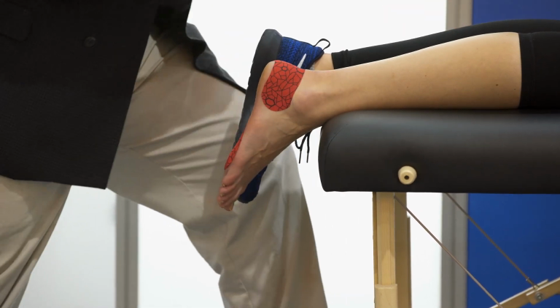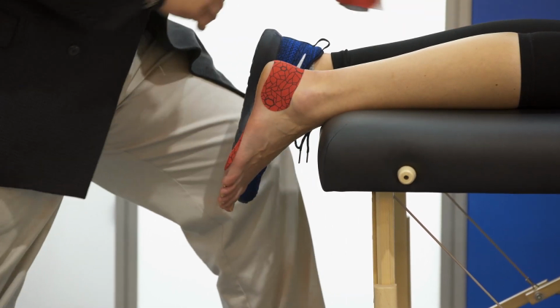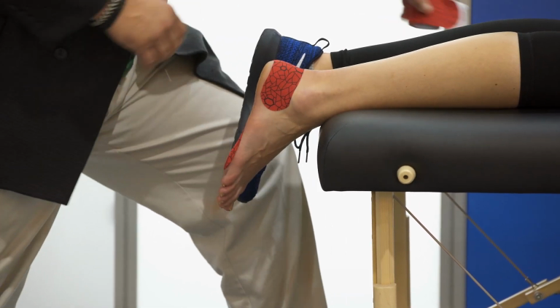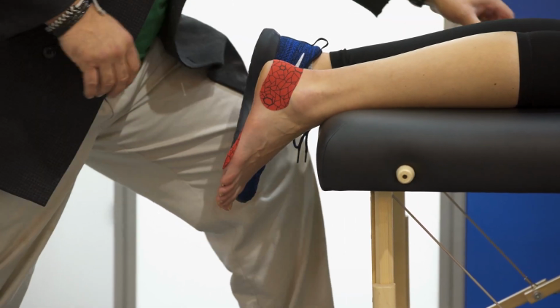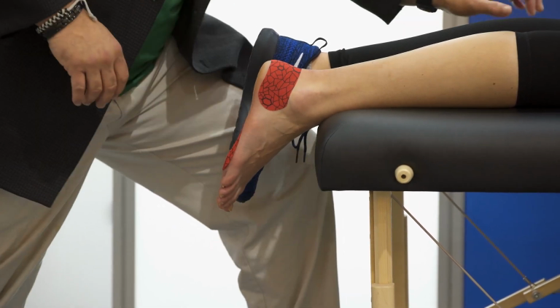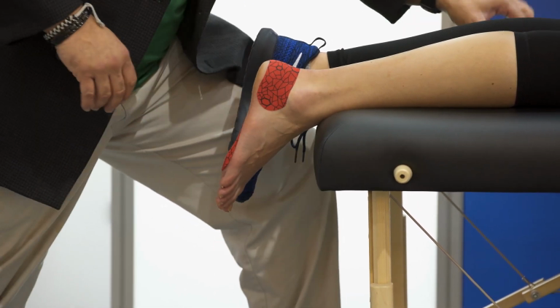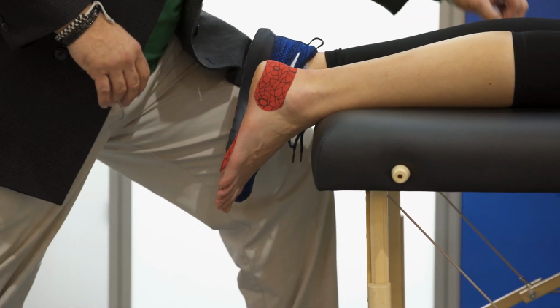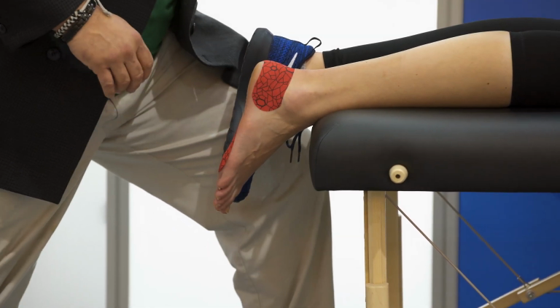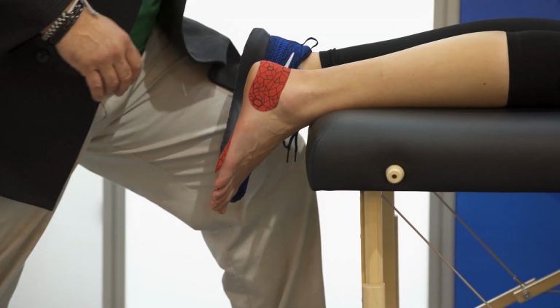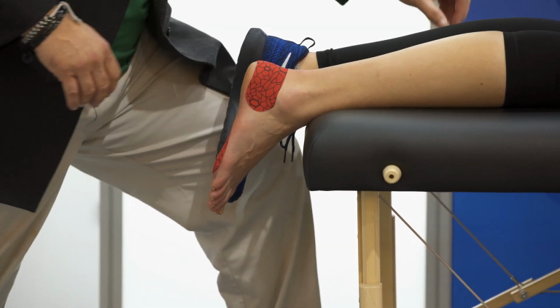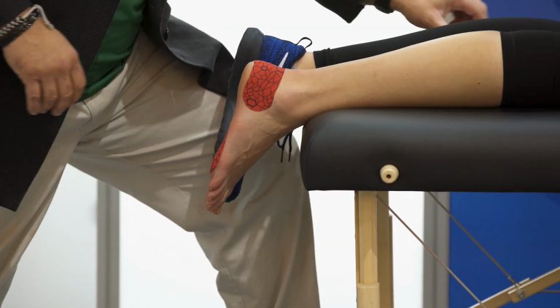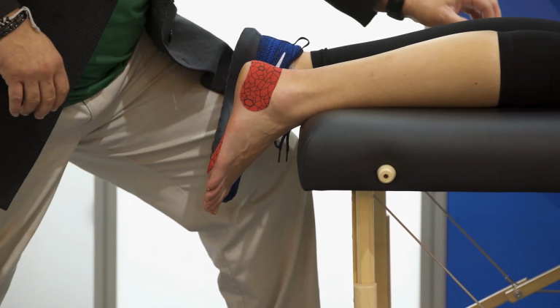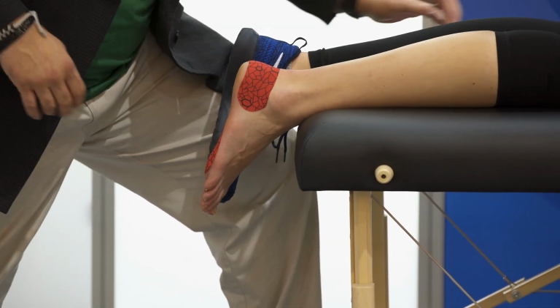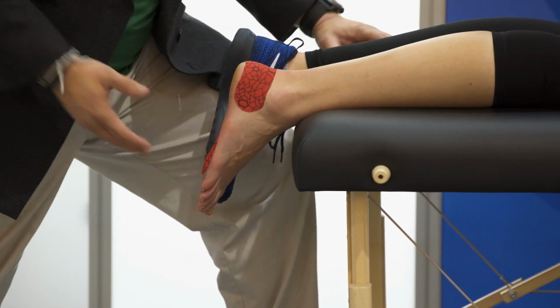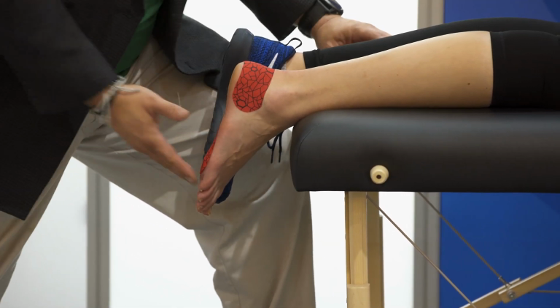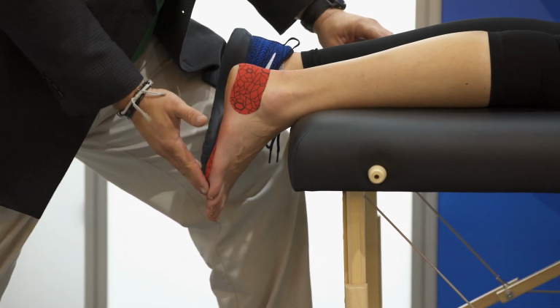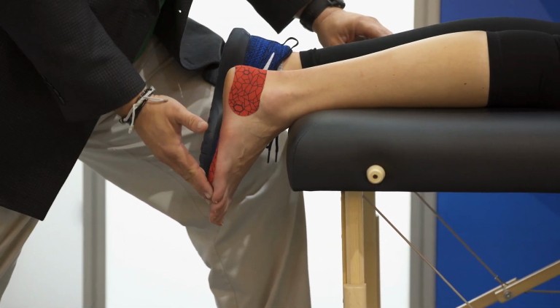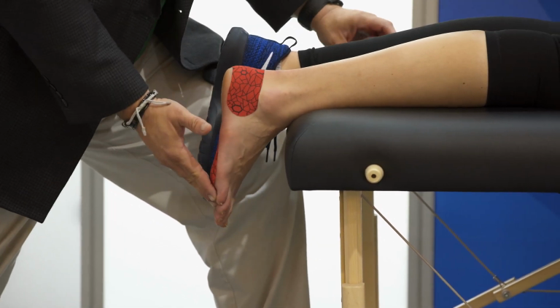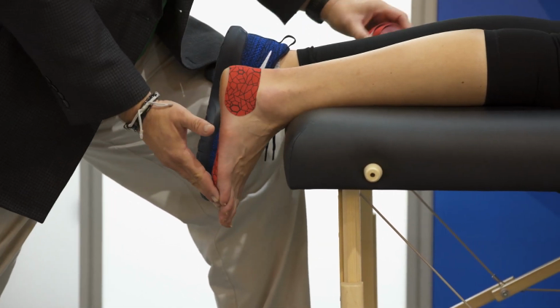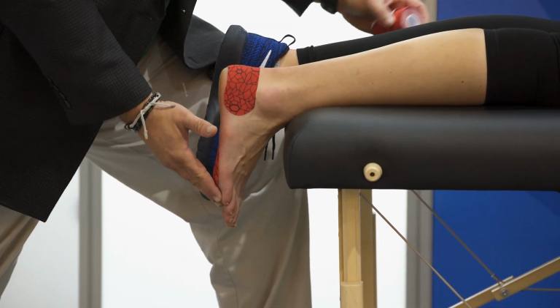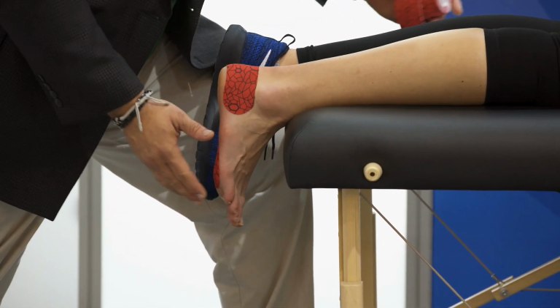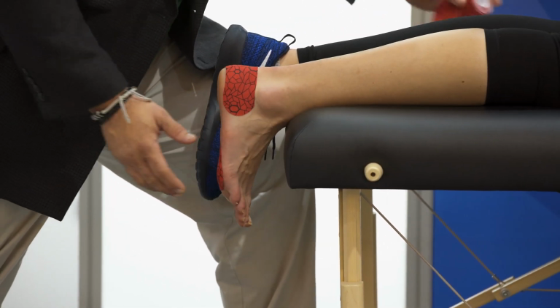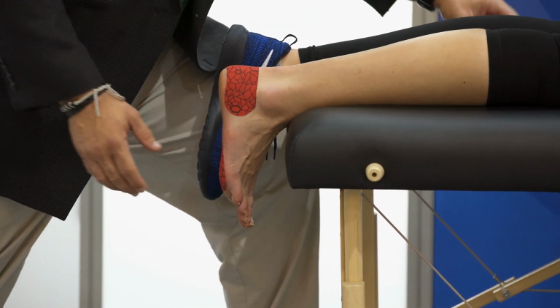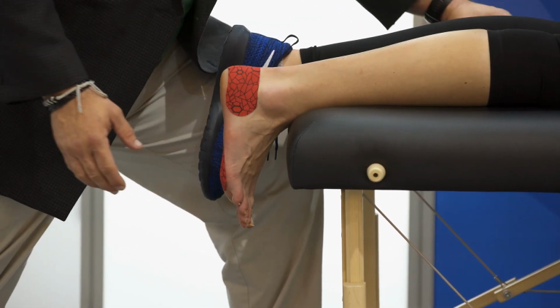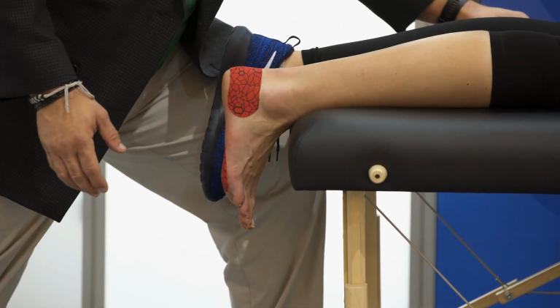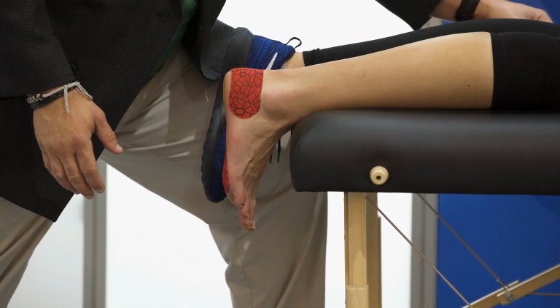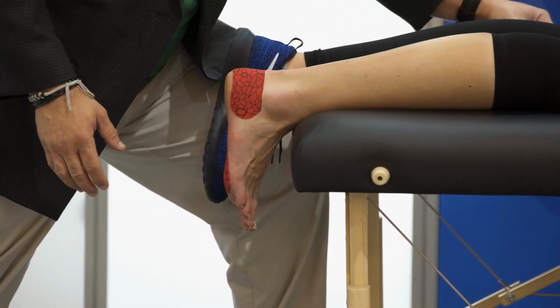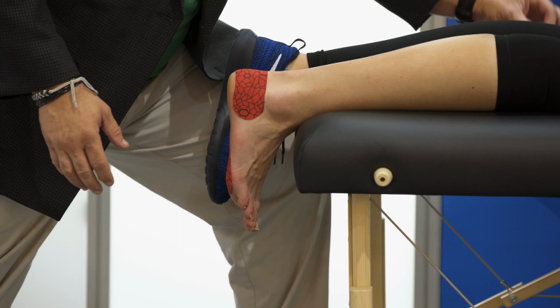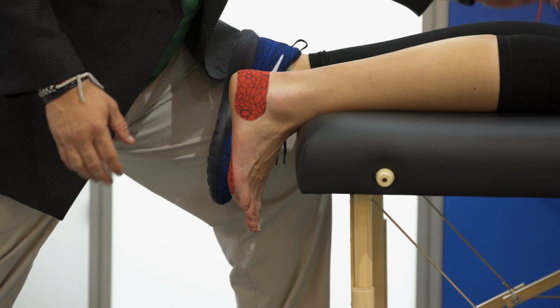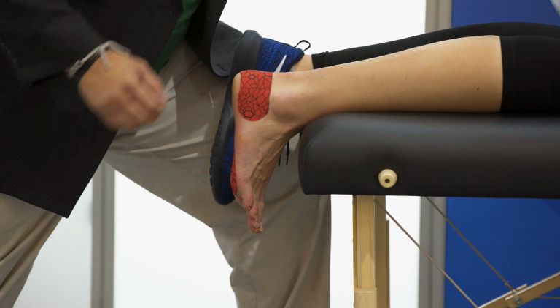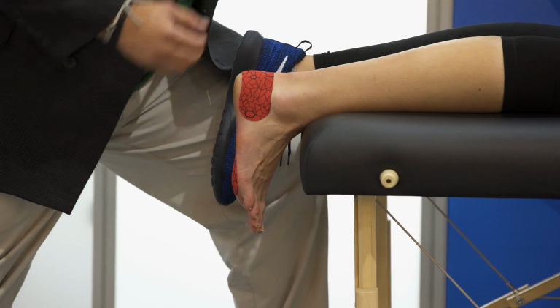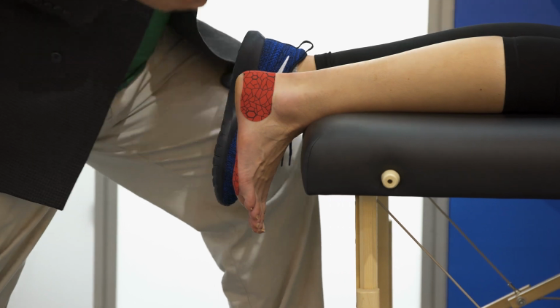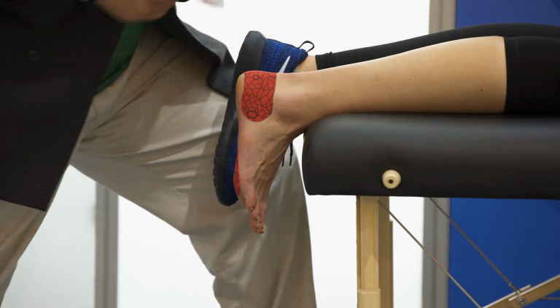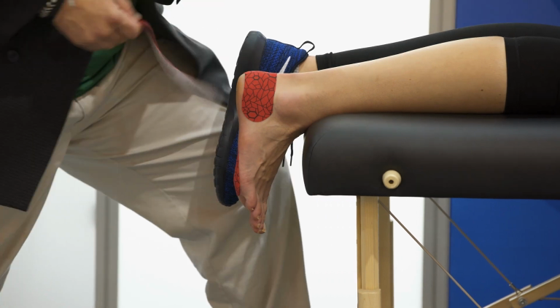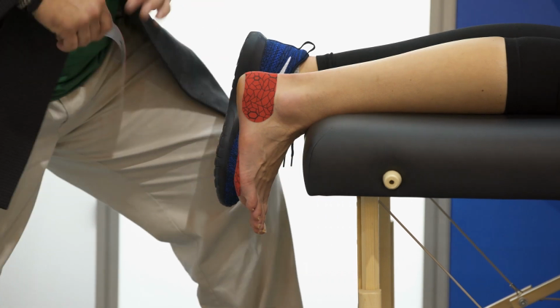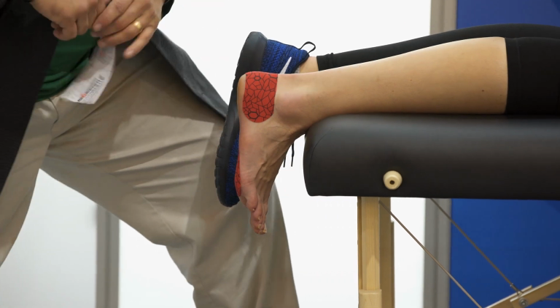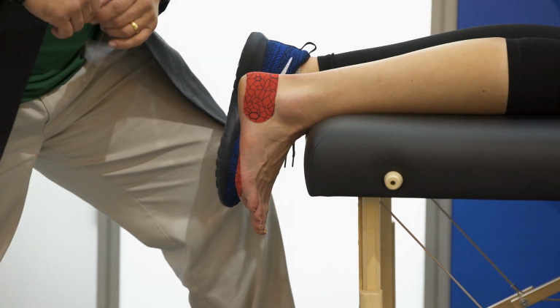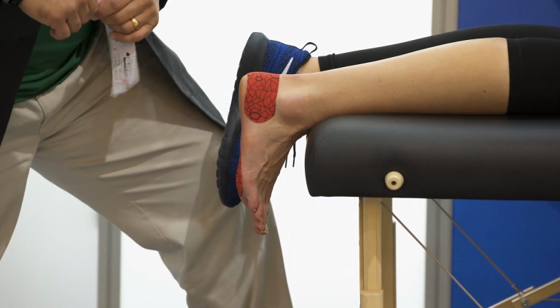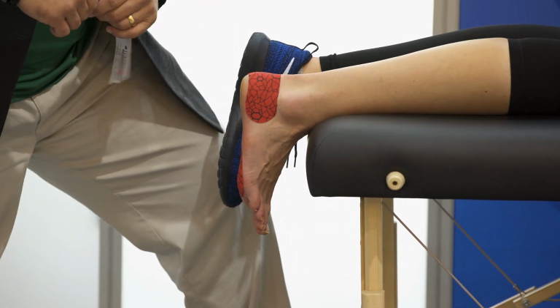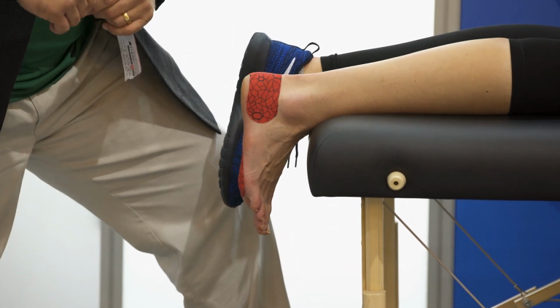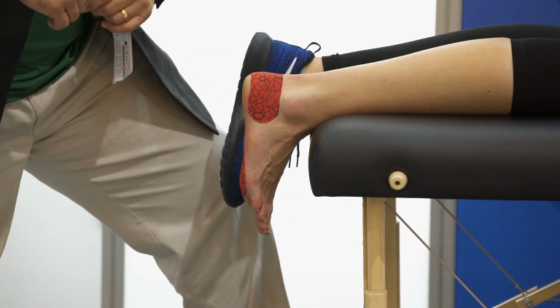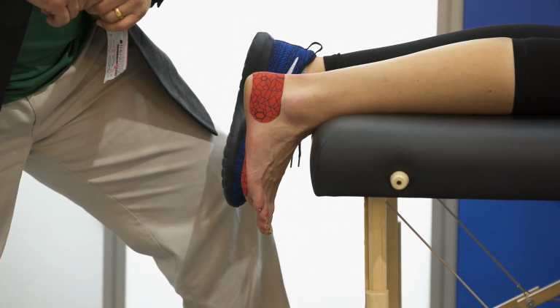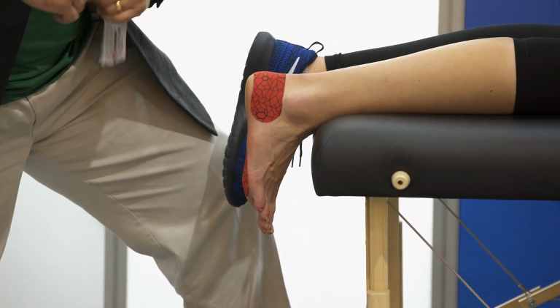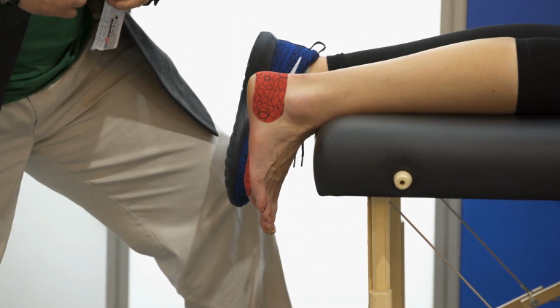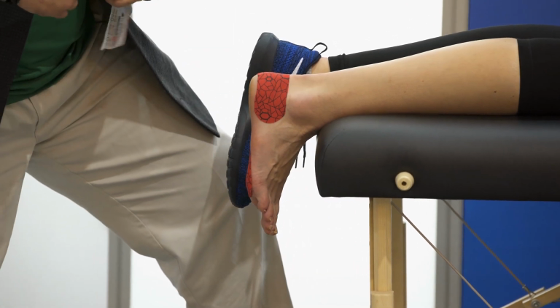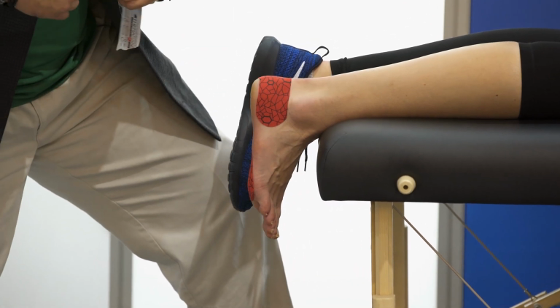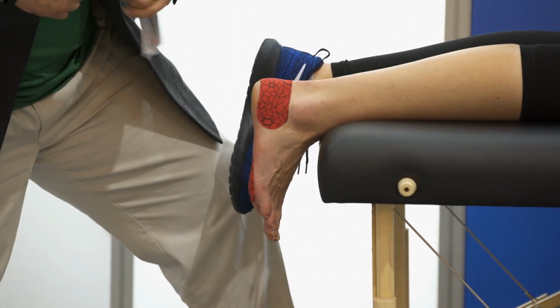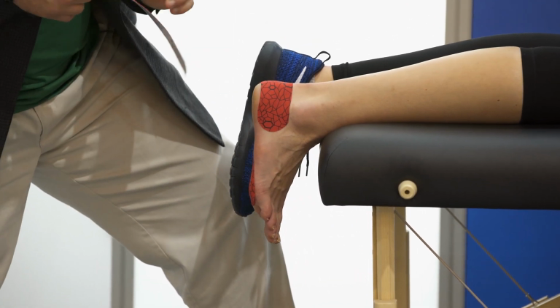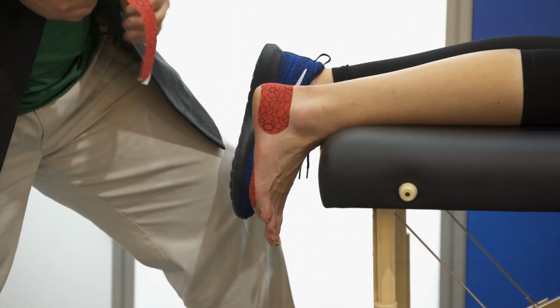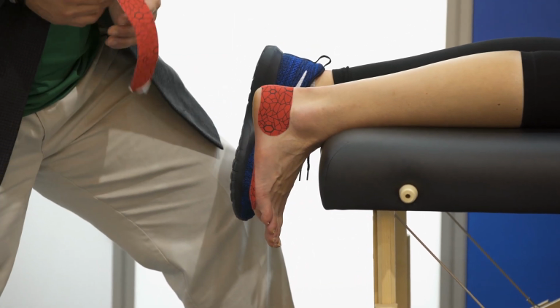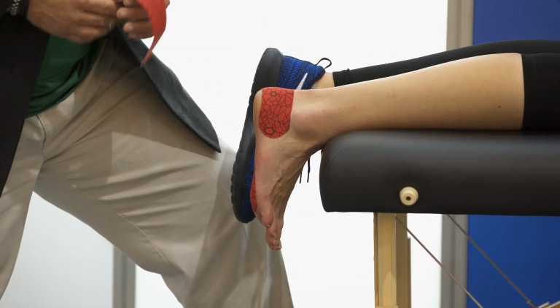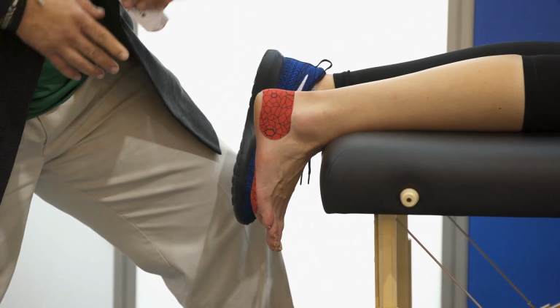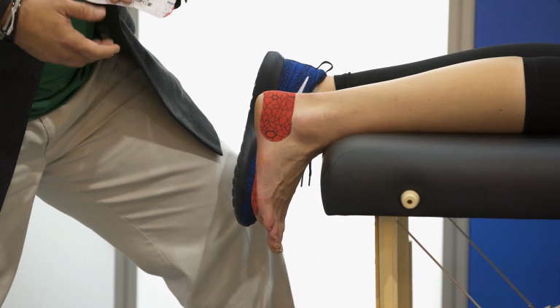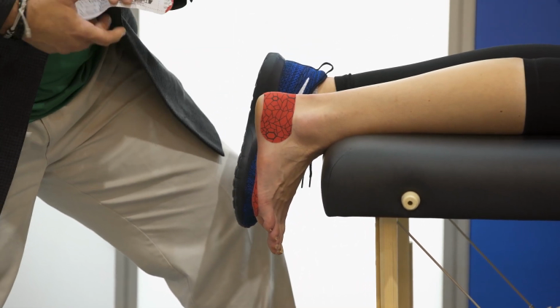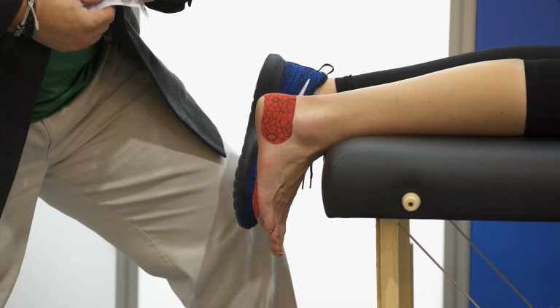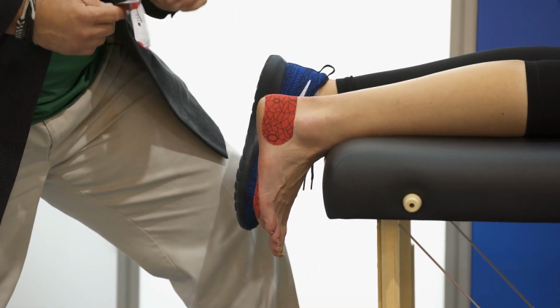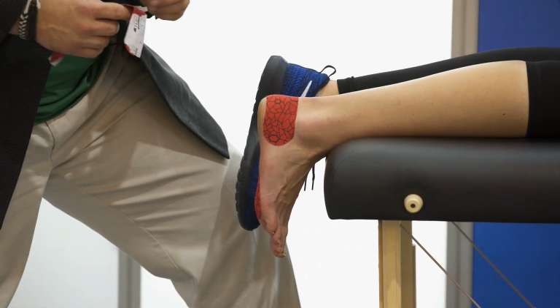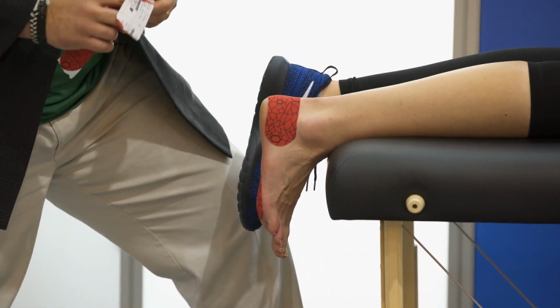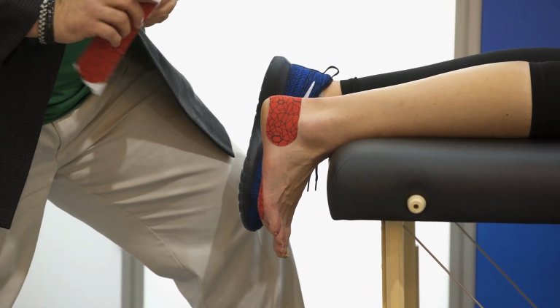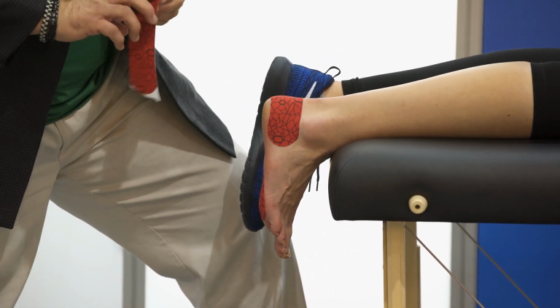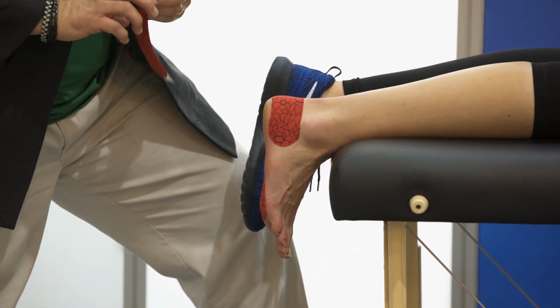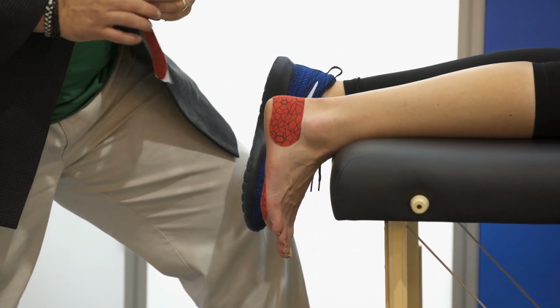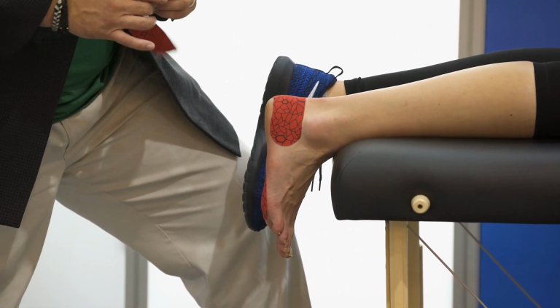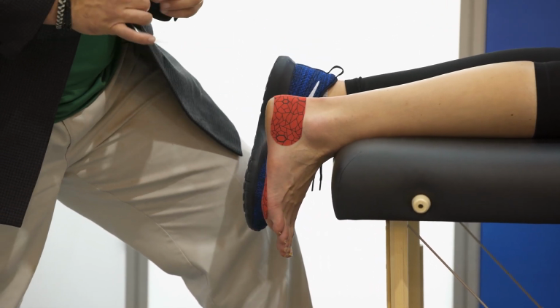Next thing I'm going to do — pull that right there — I'm going to repeat the same exact thing on the opposite side.